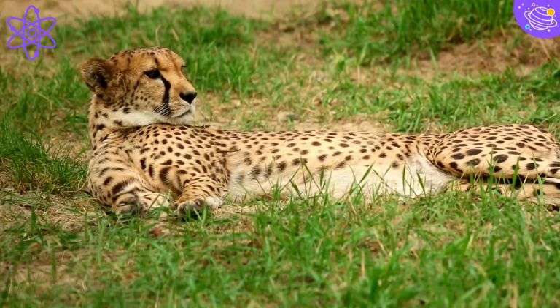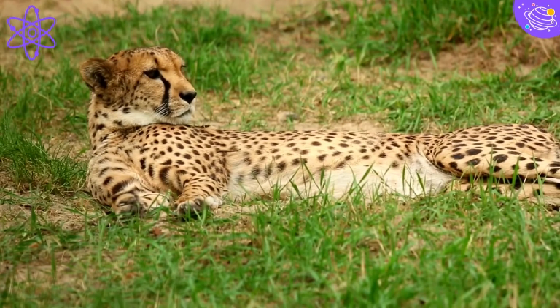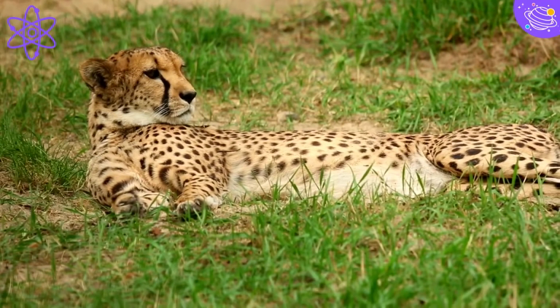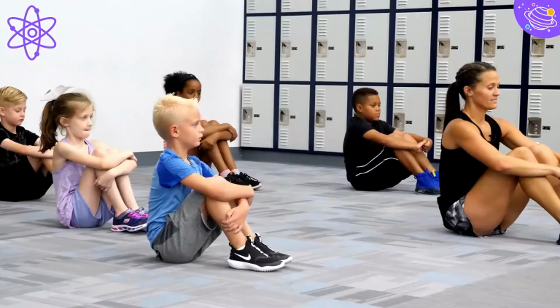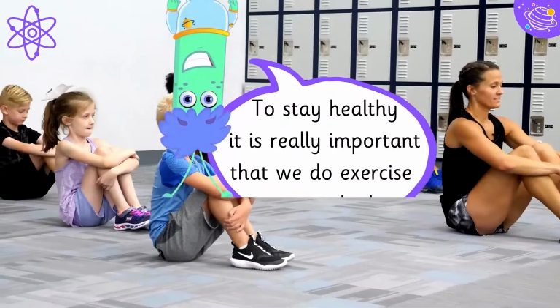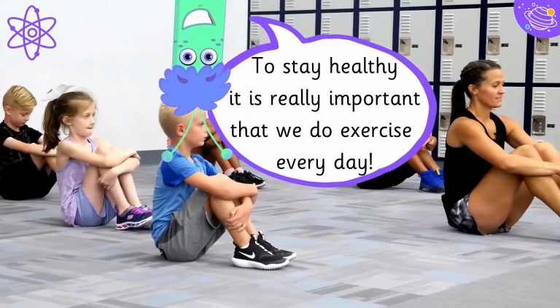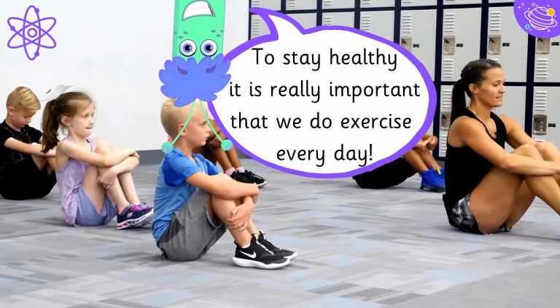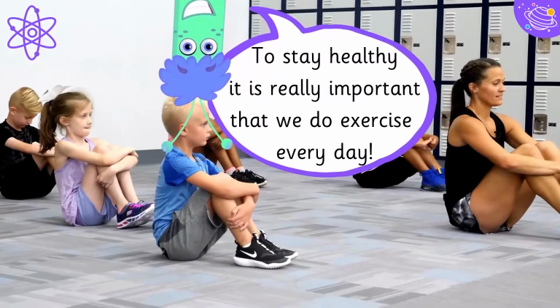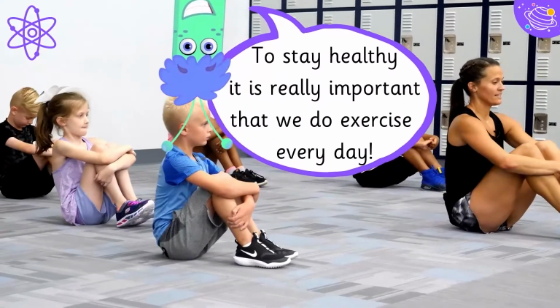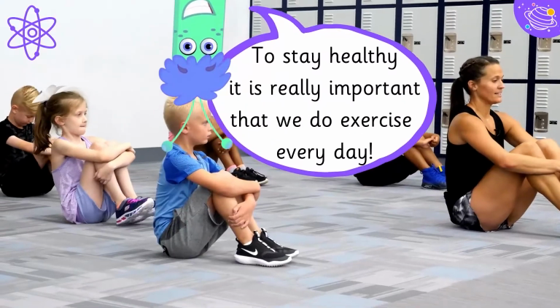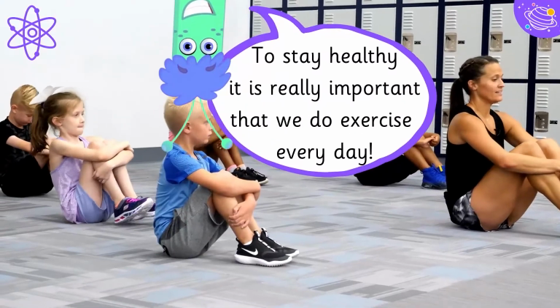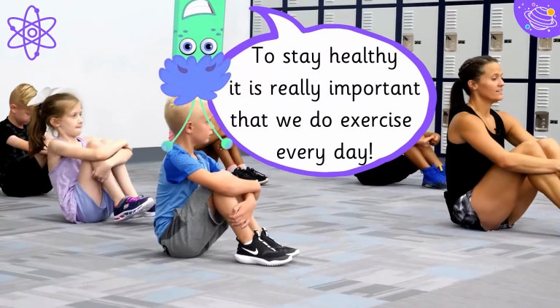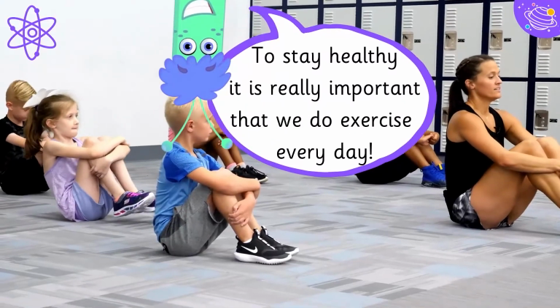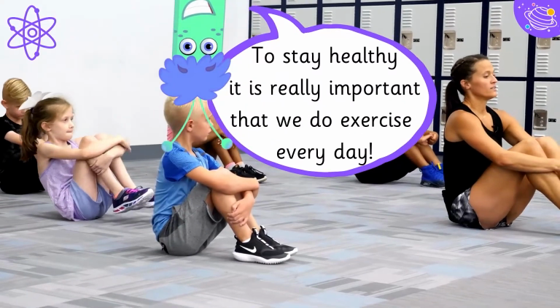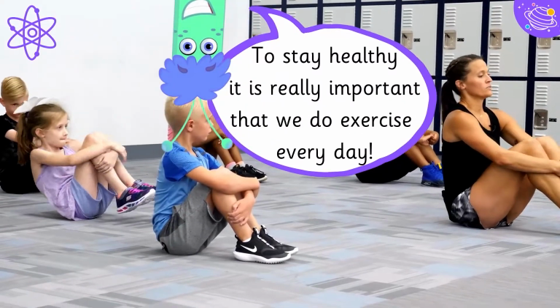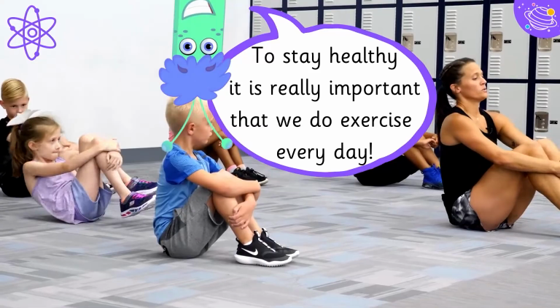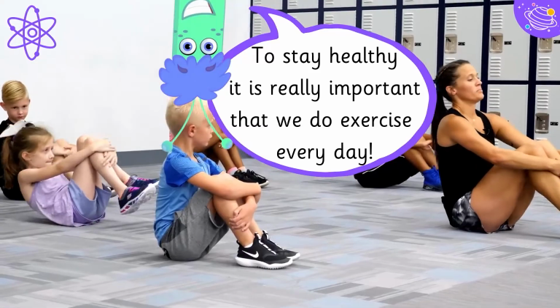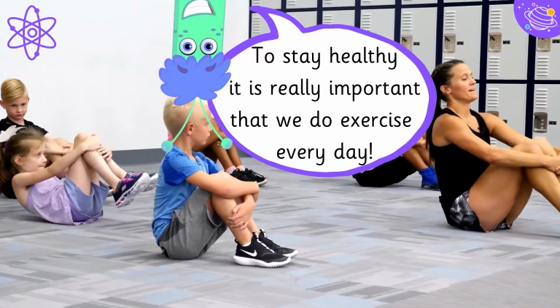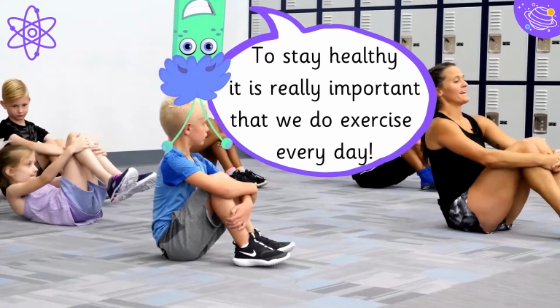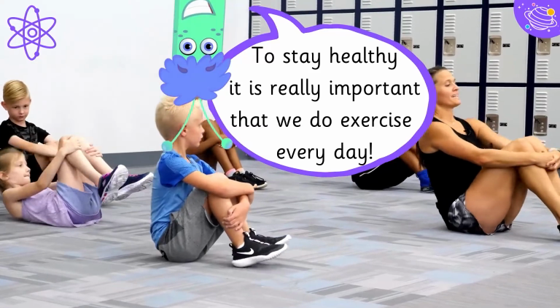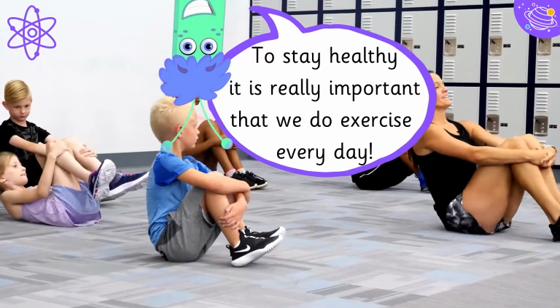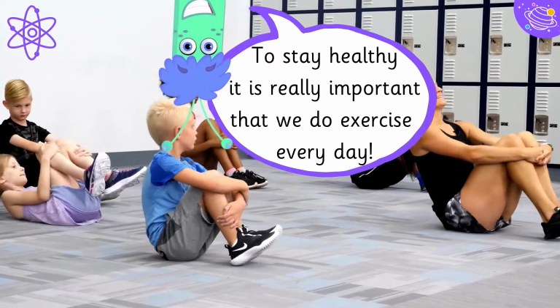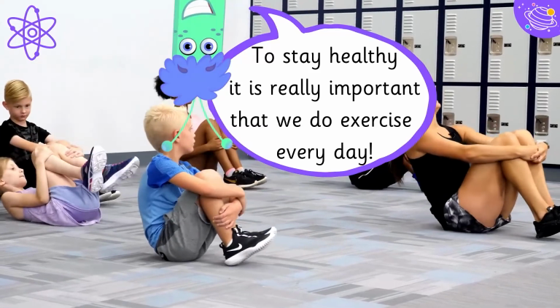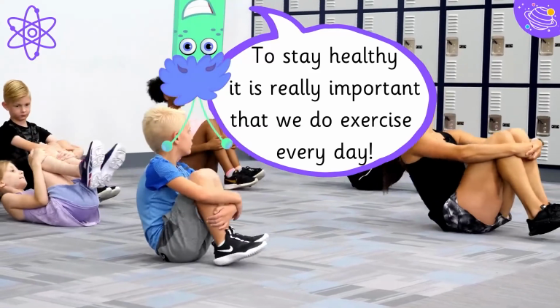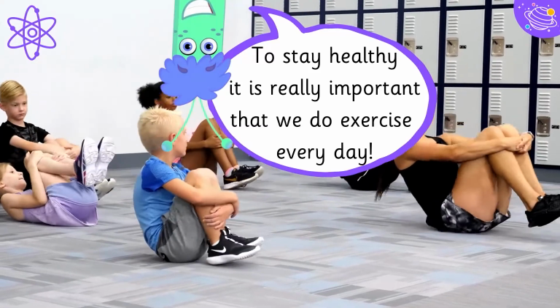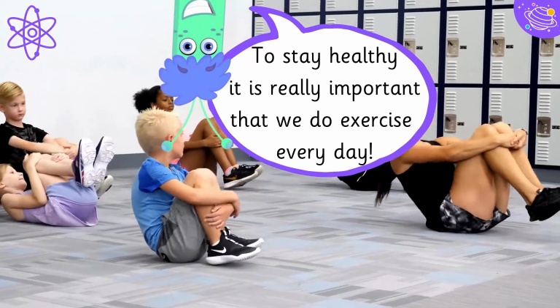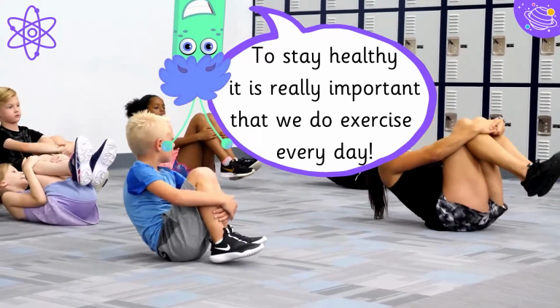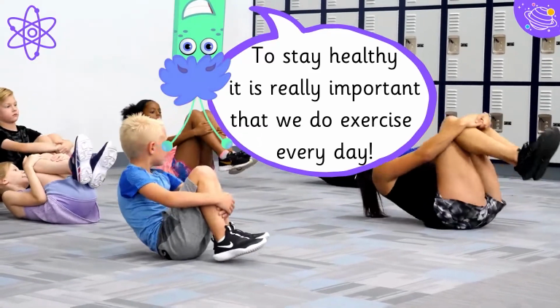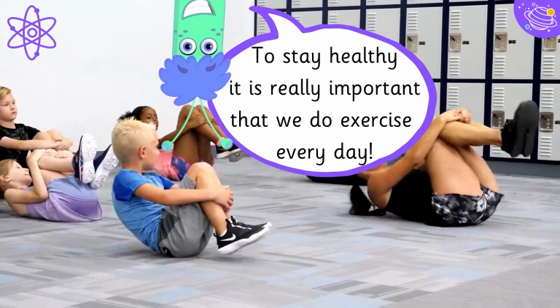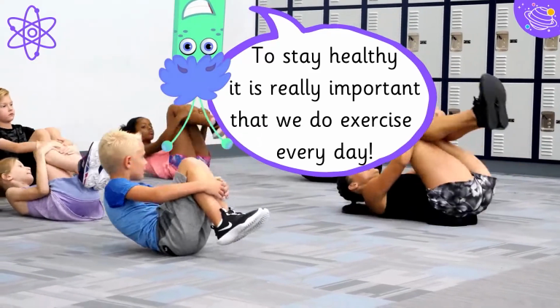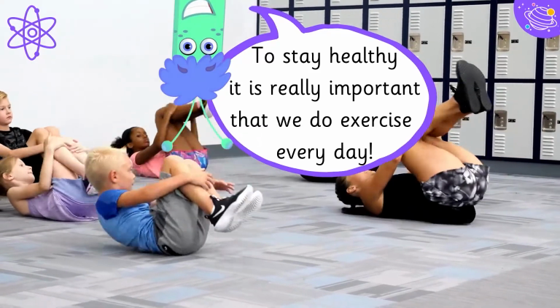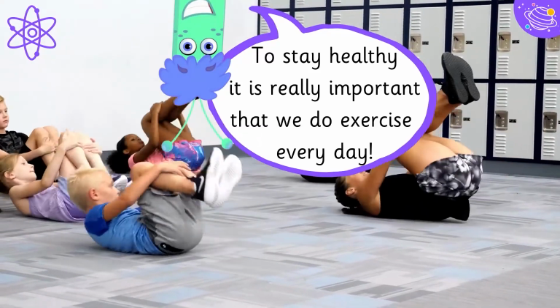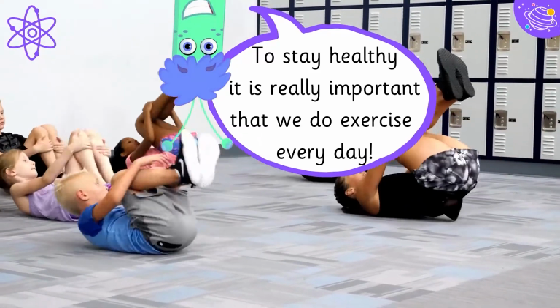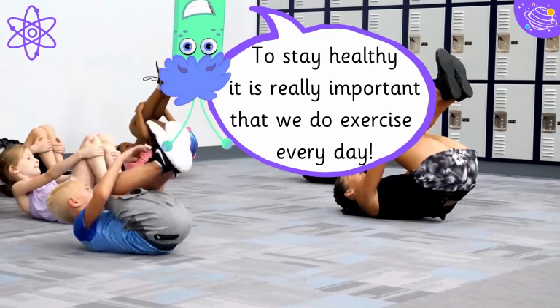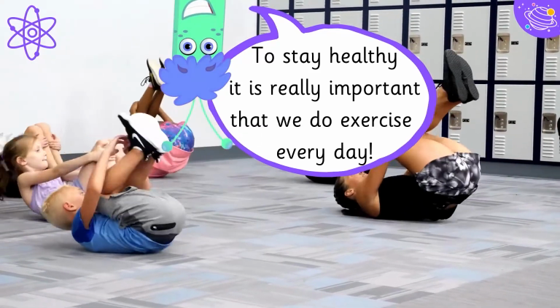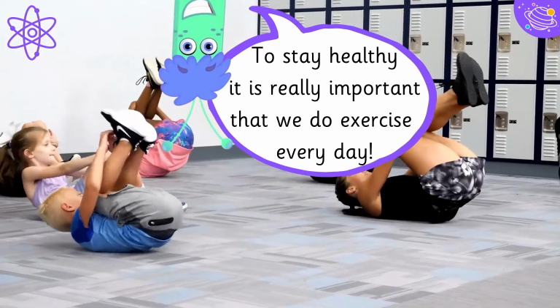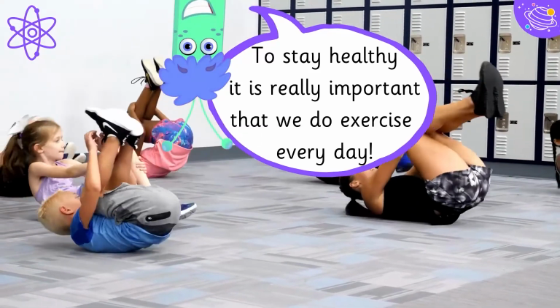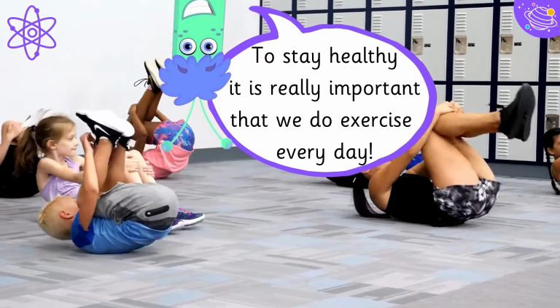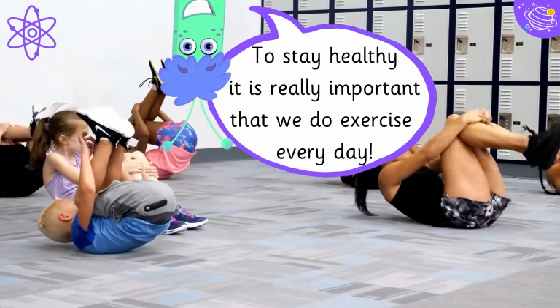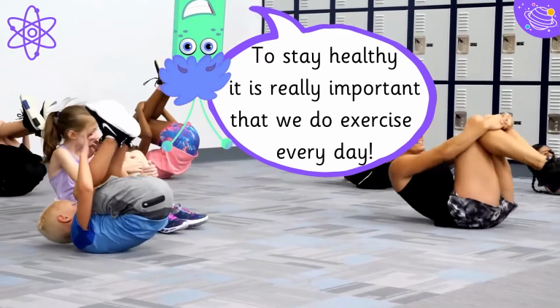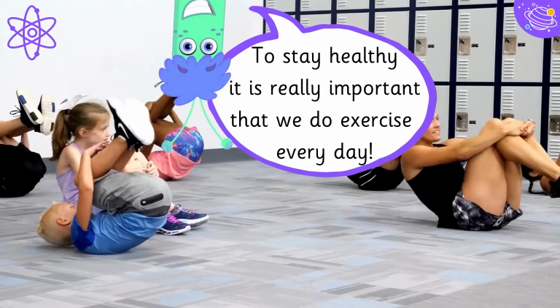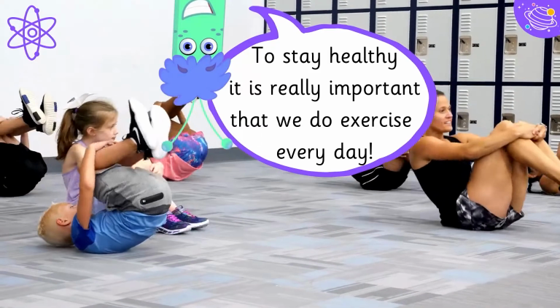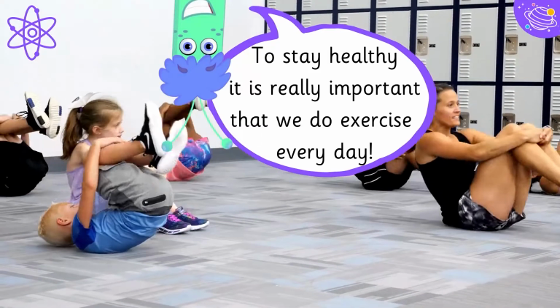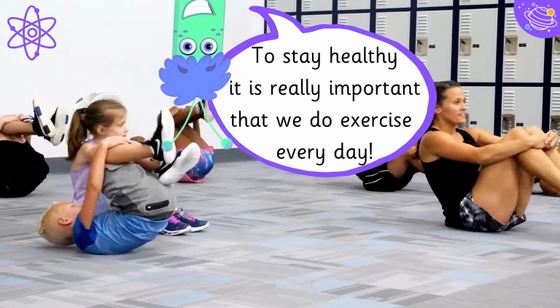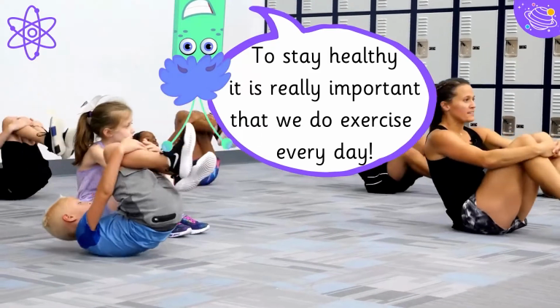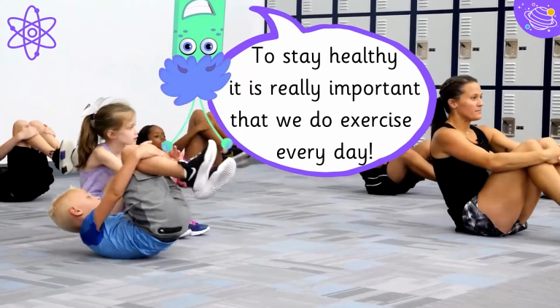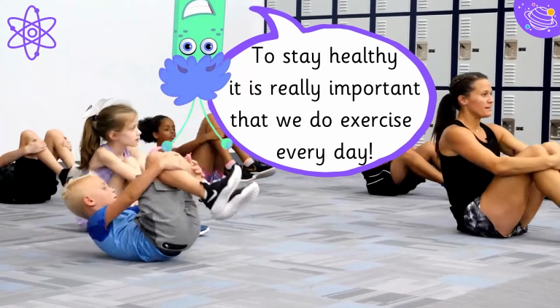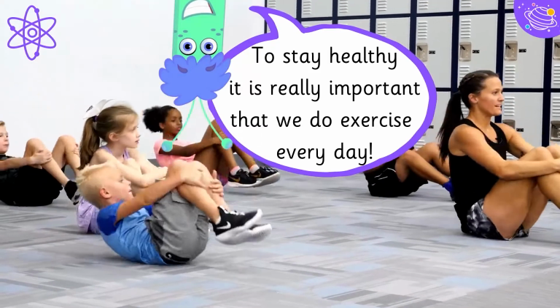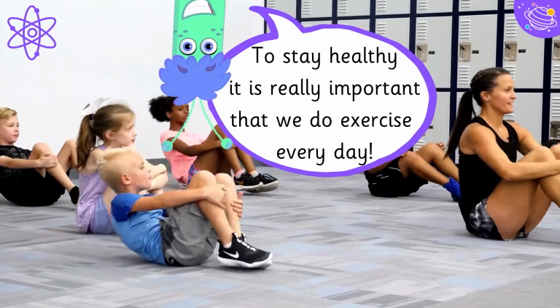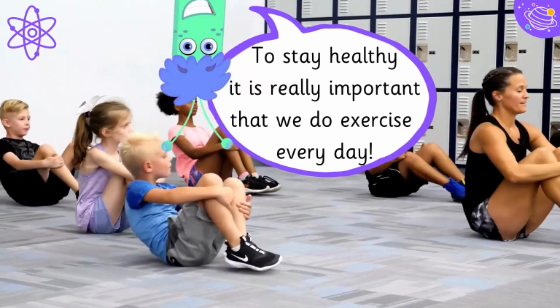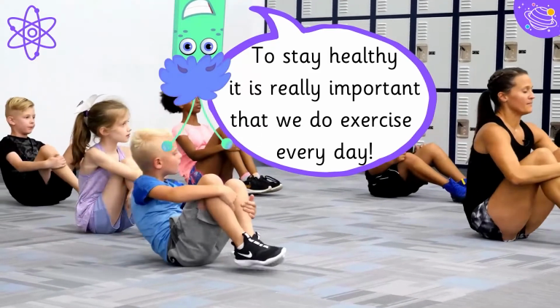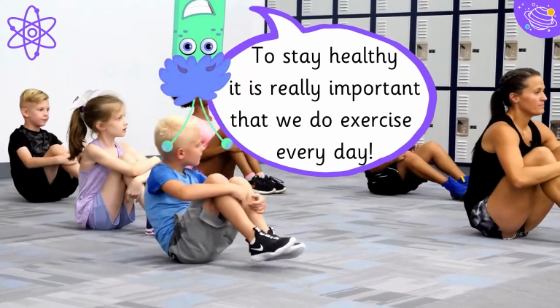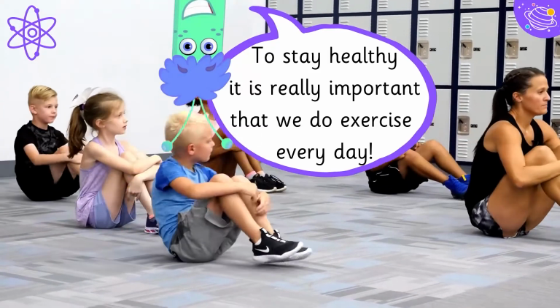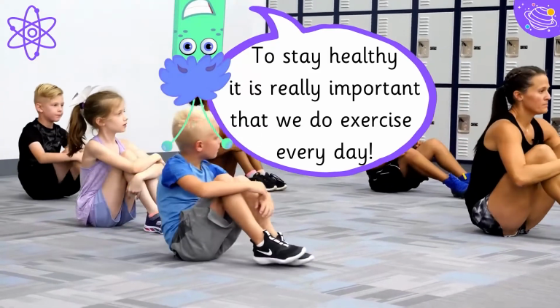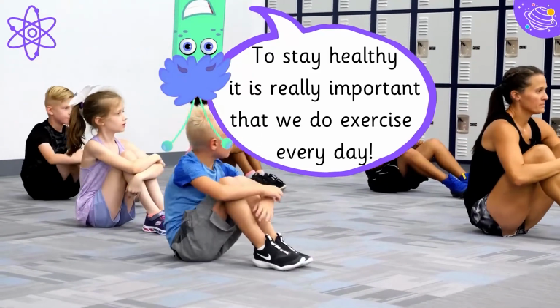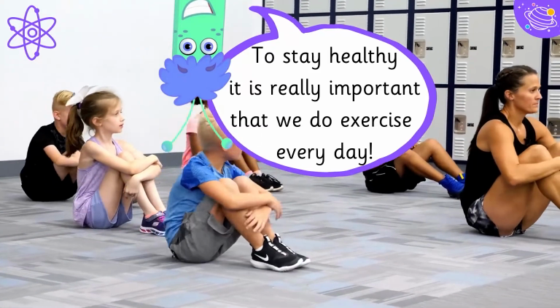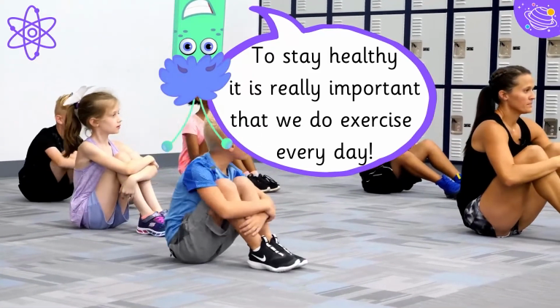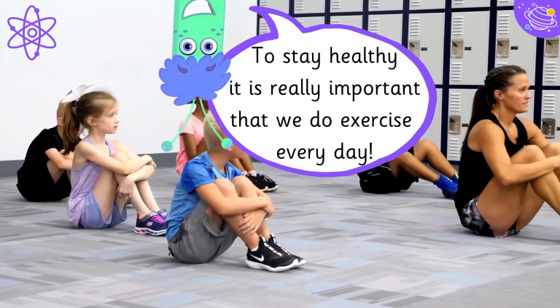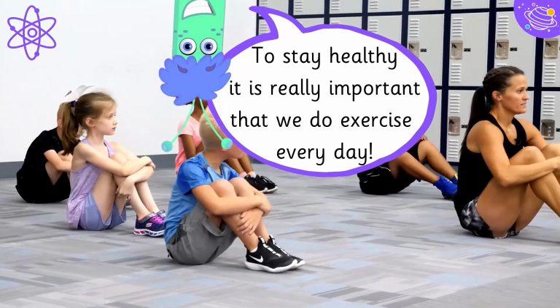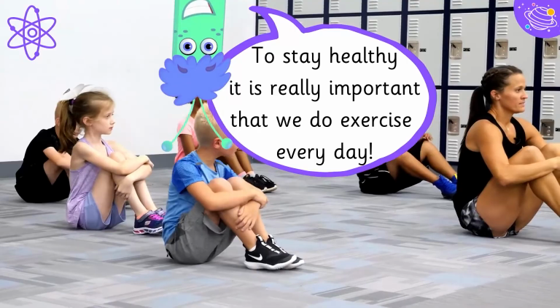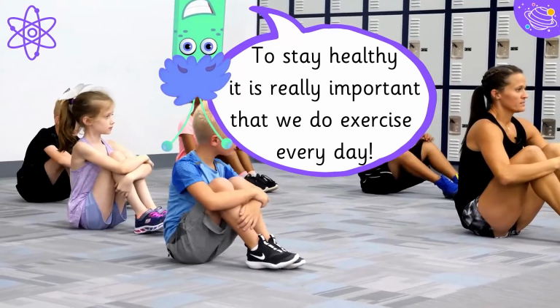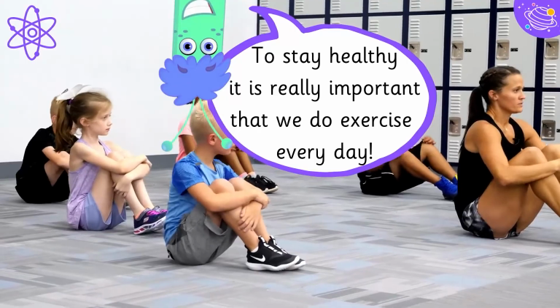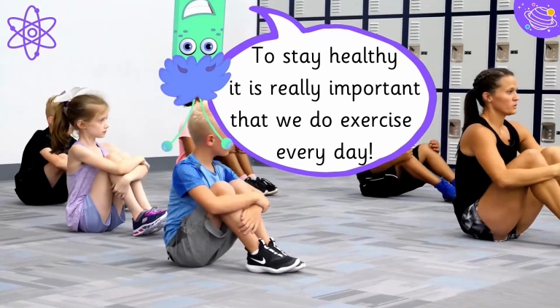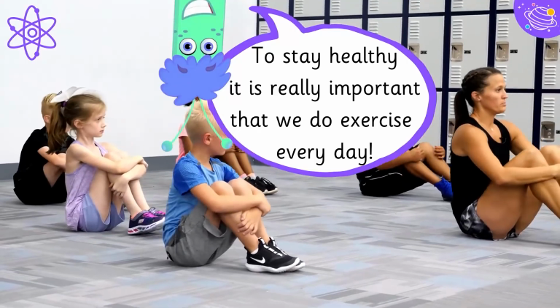To stay healthy it is really important that we do exercise every day.